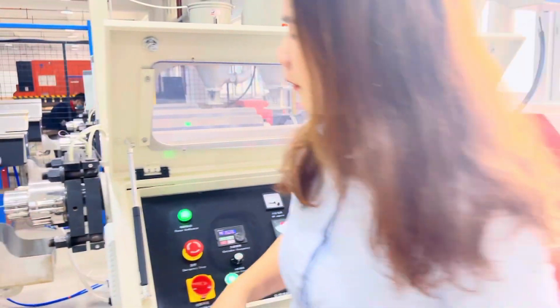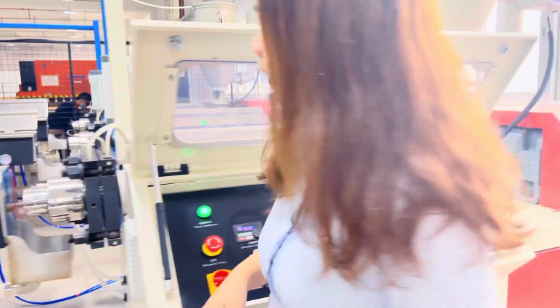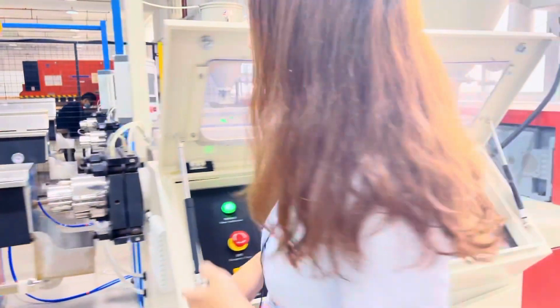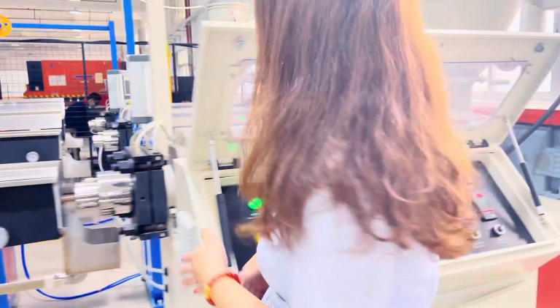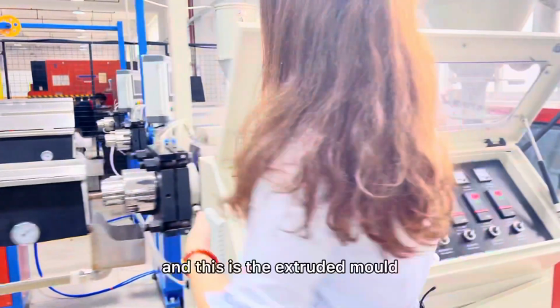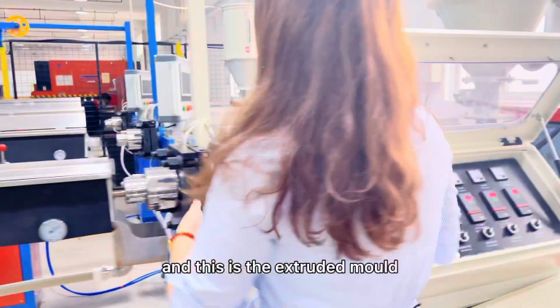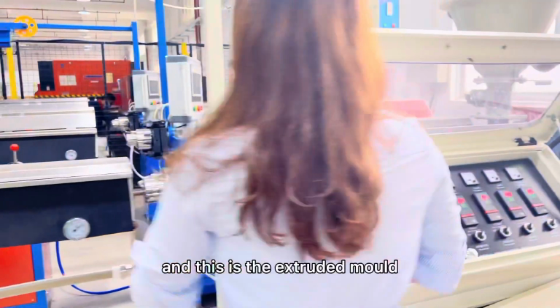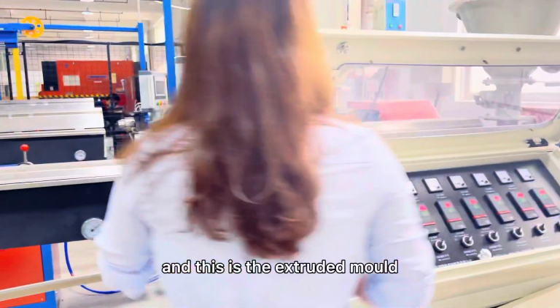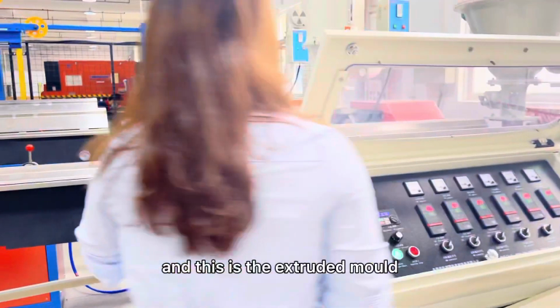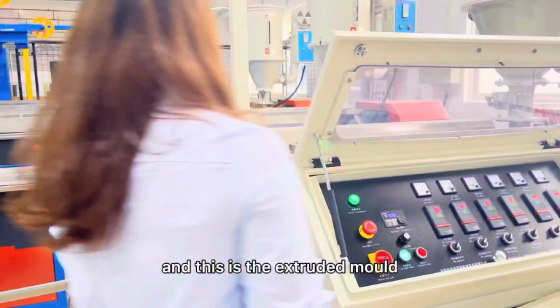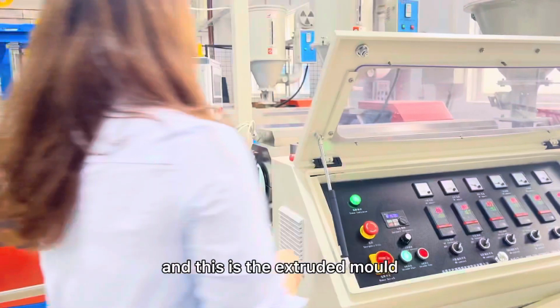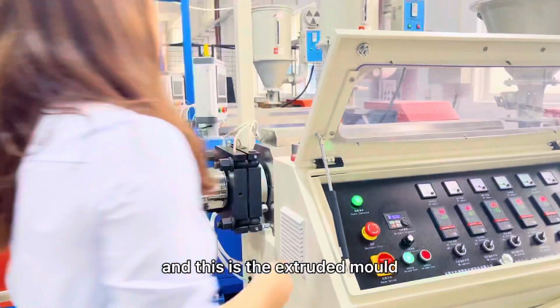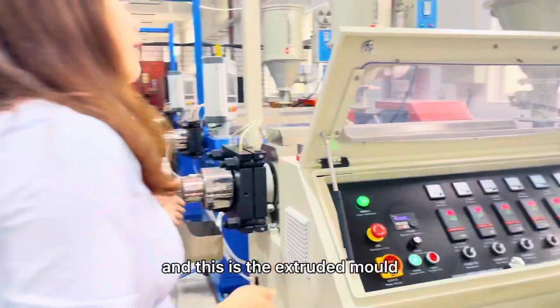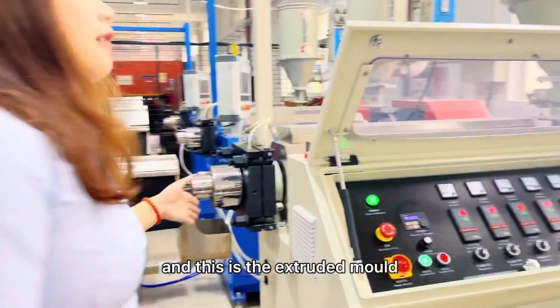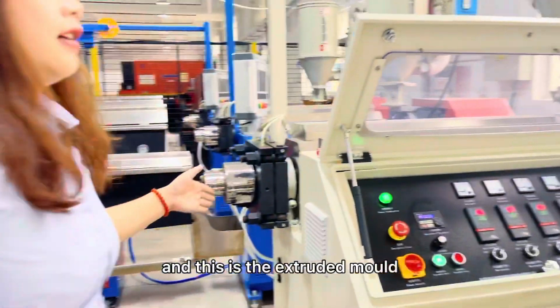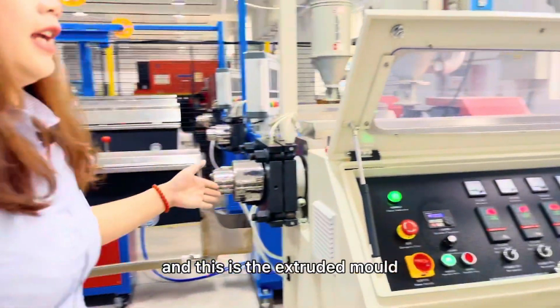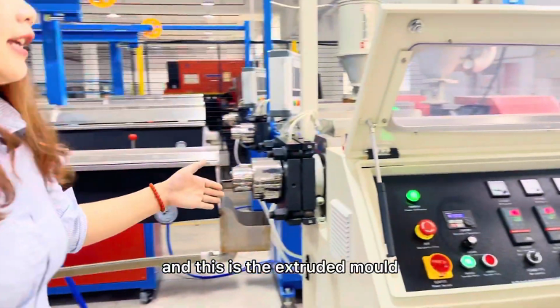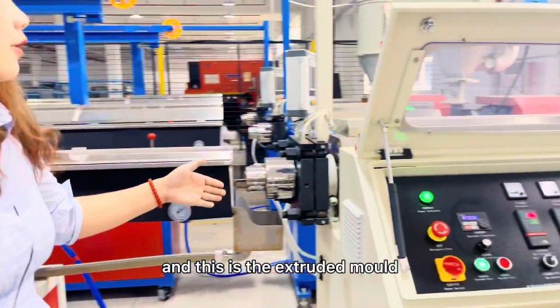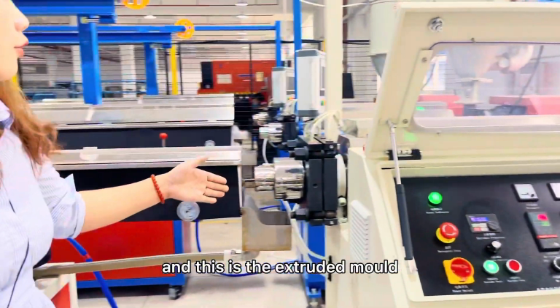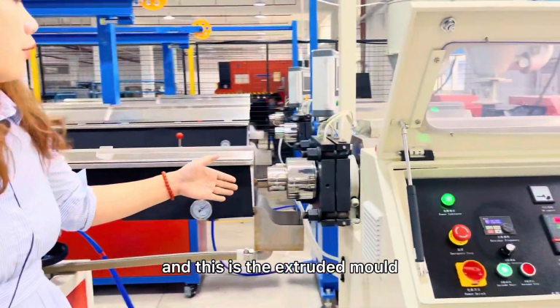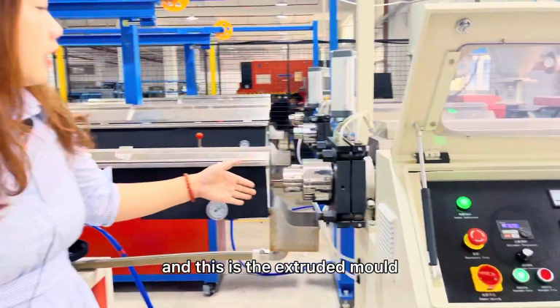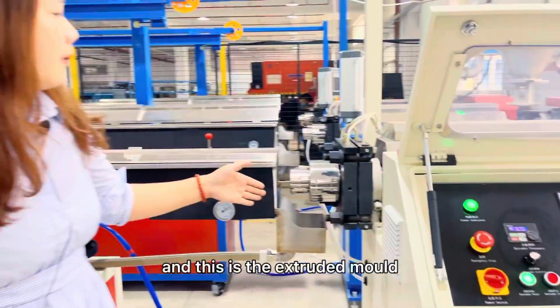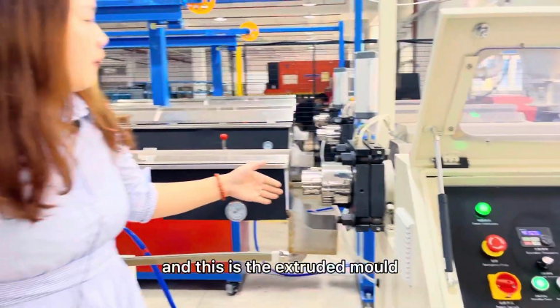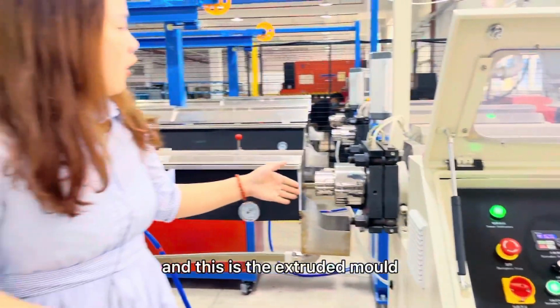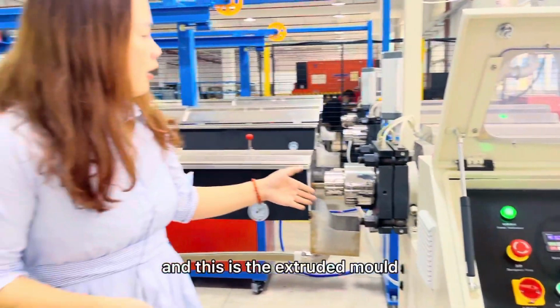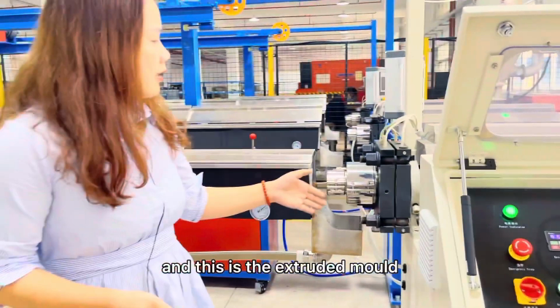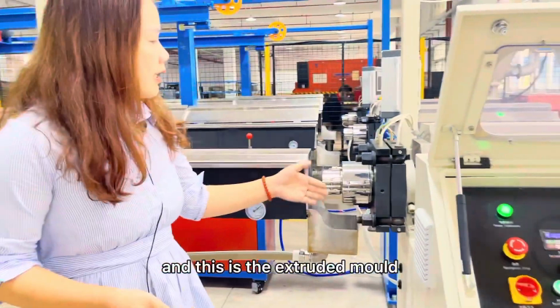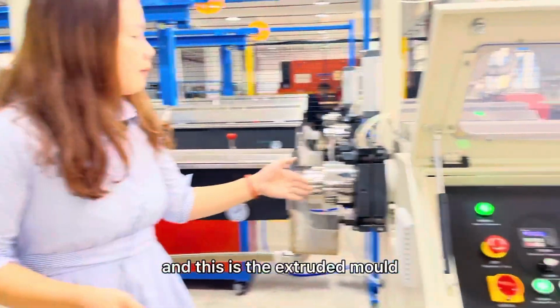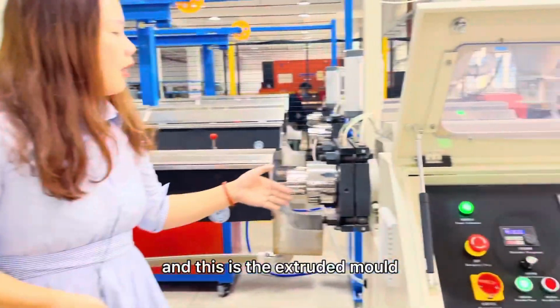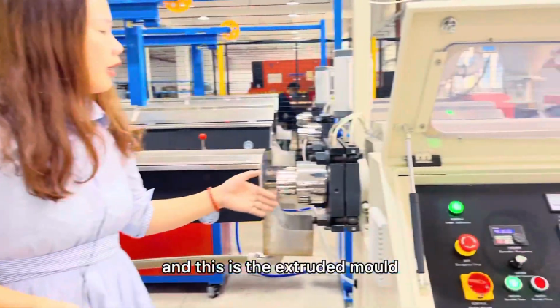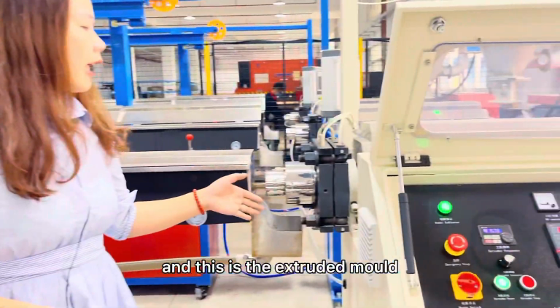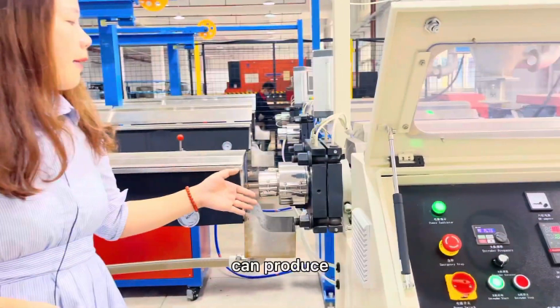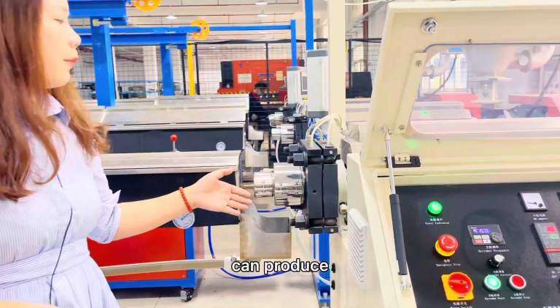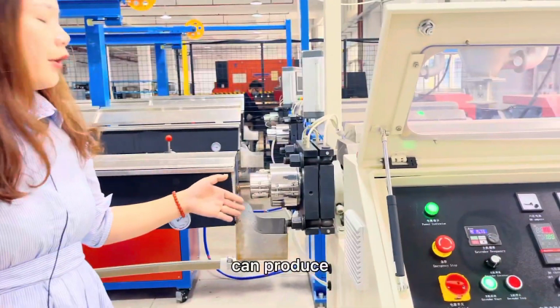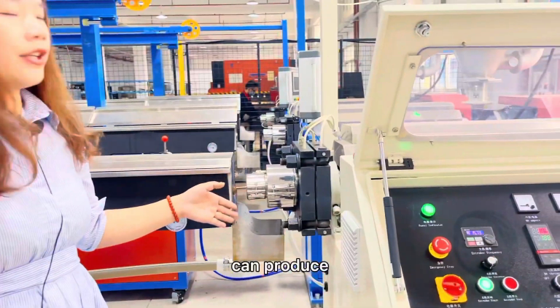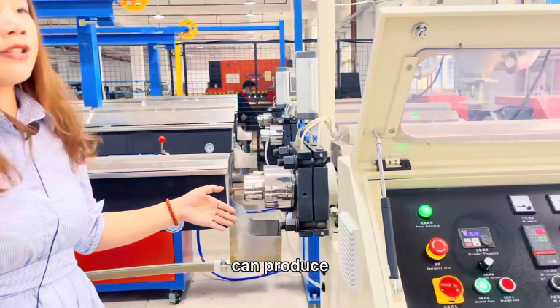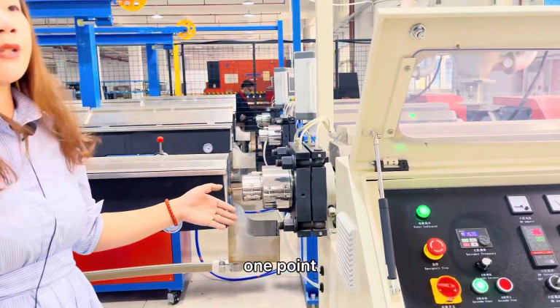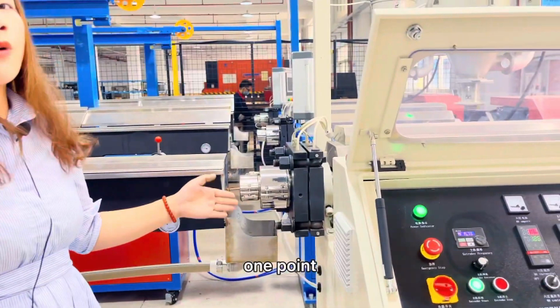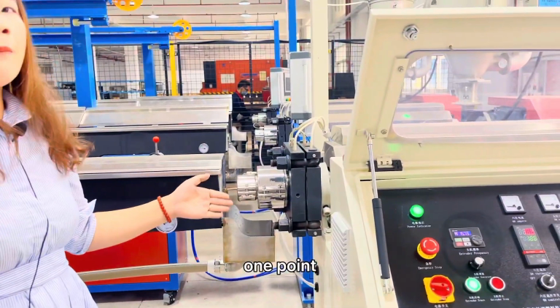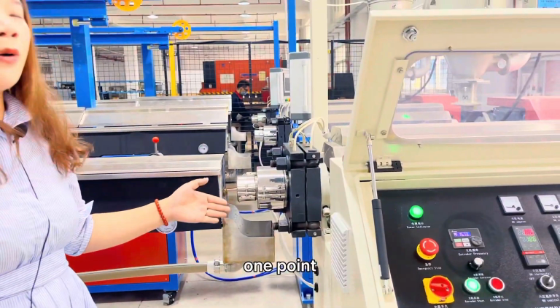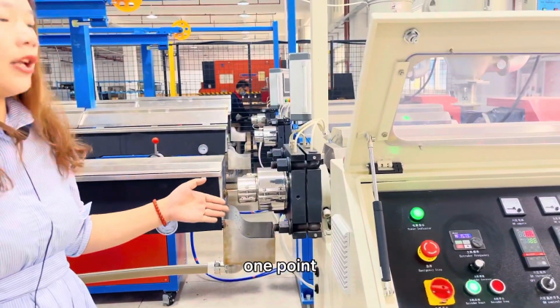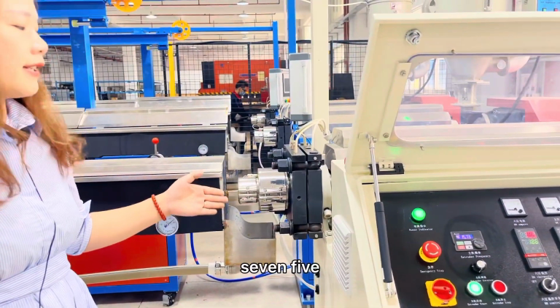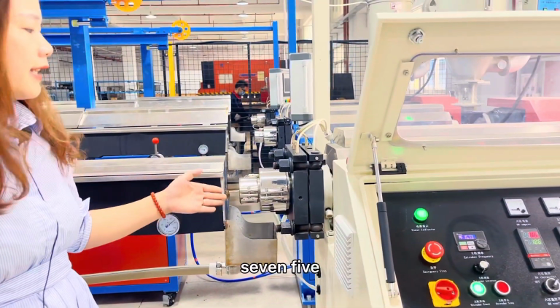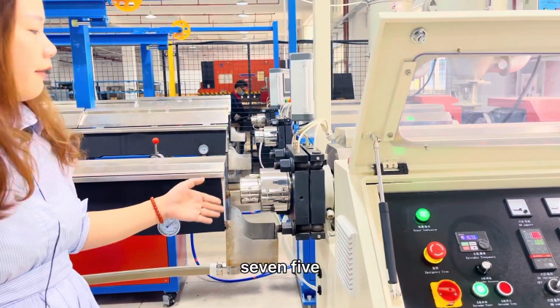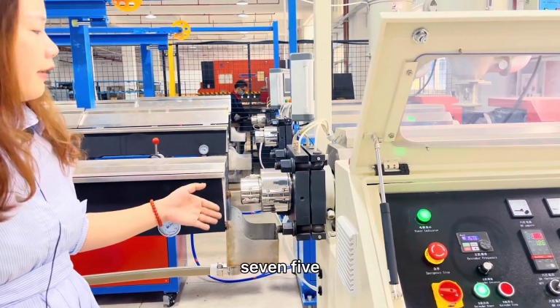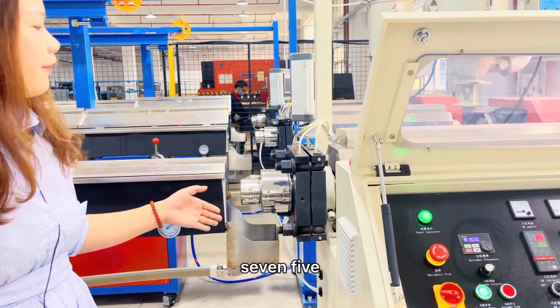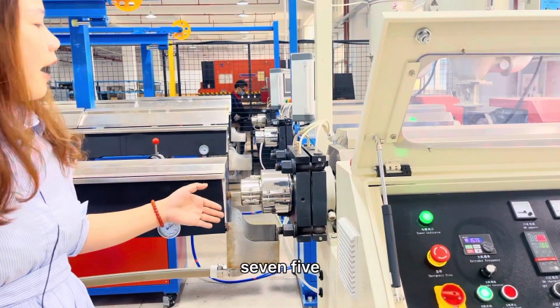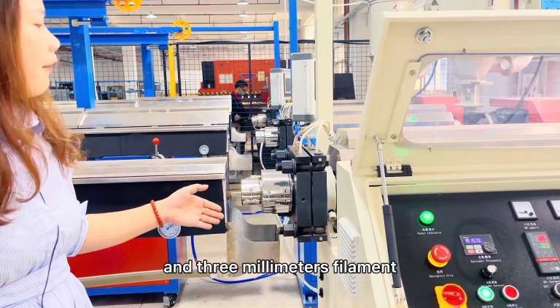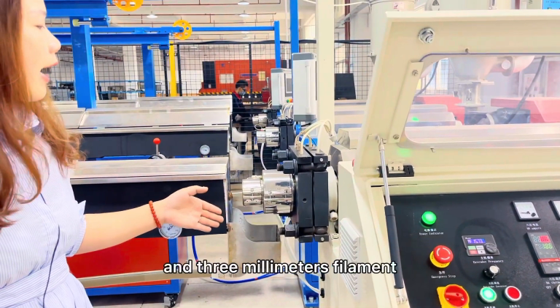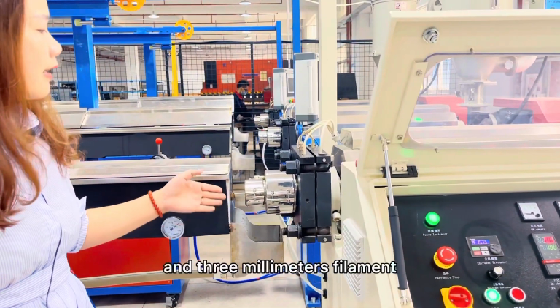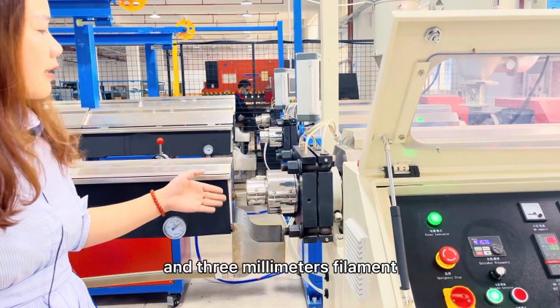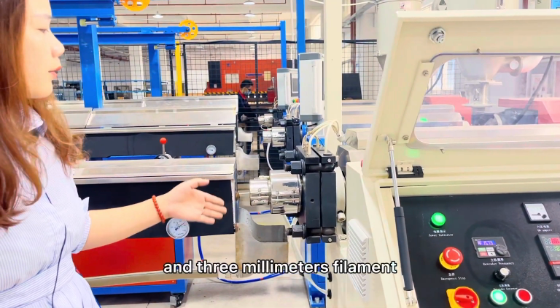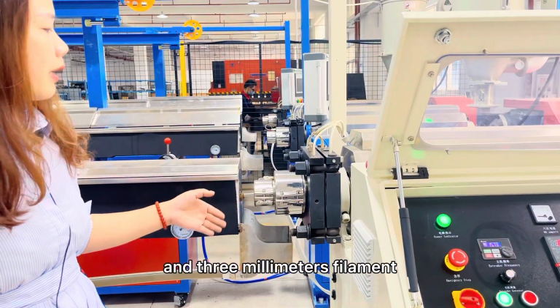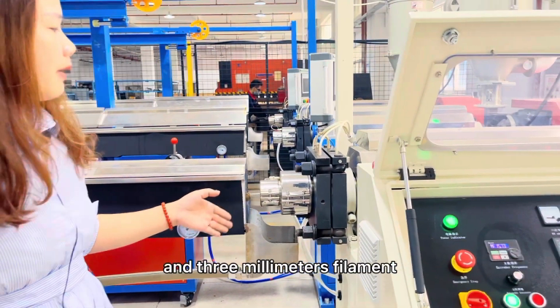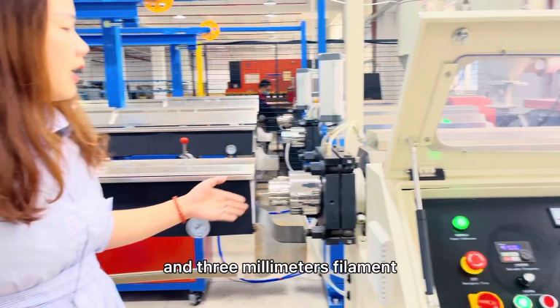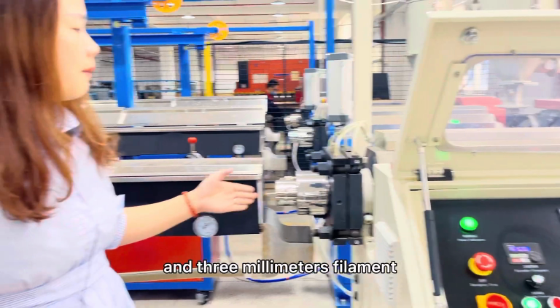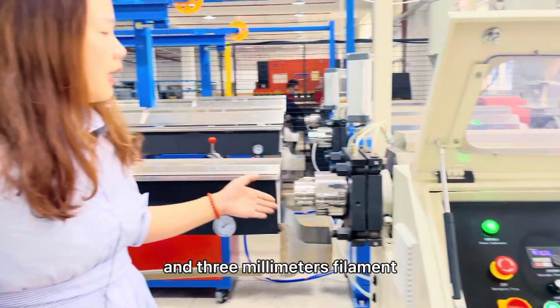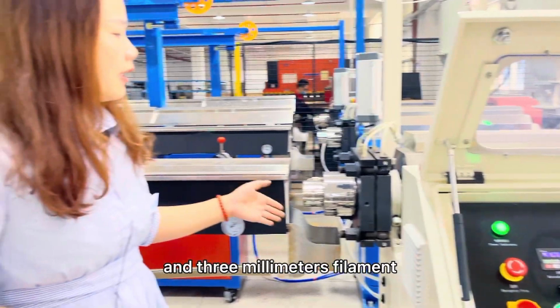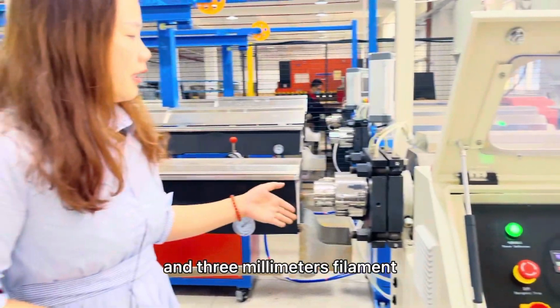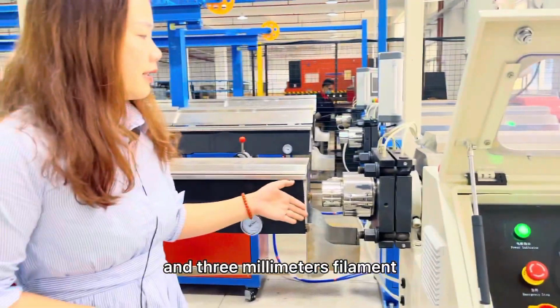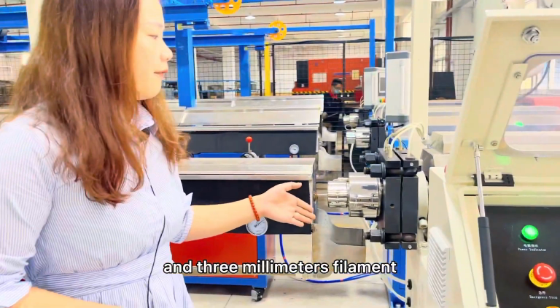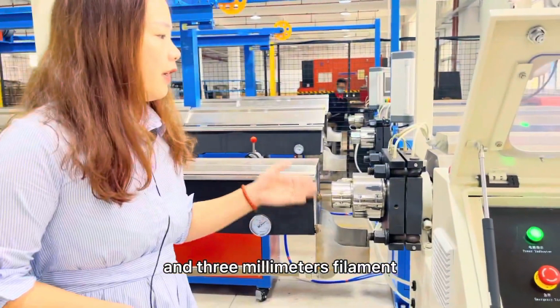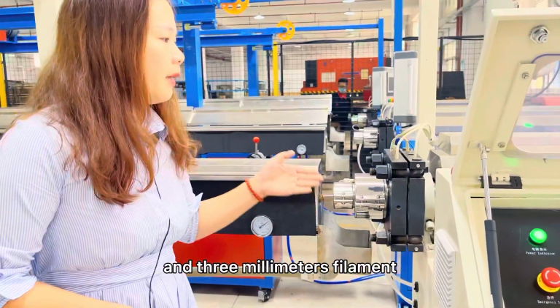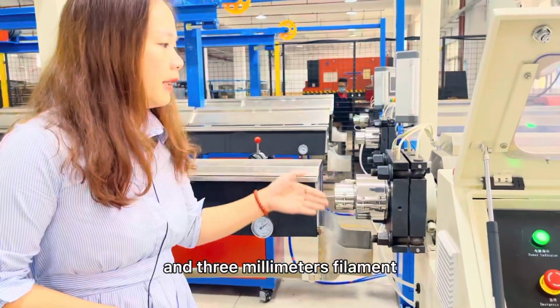This is the extruder die. This die can produce 1.75mm and 3mm filament.